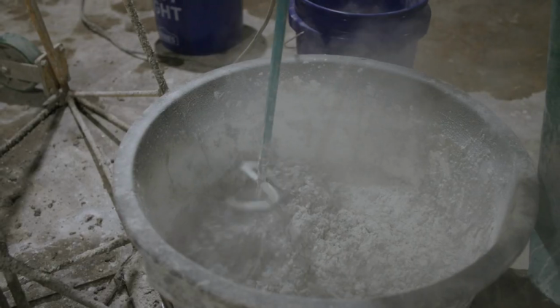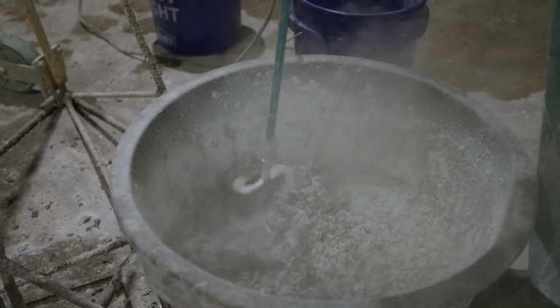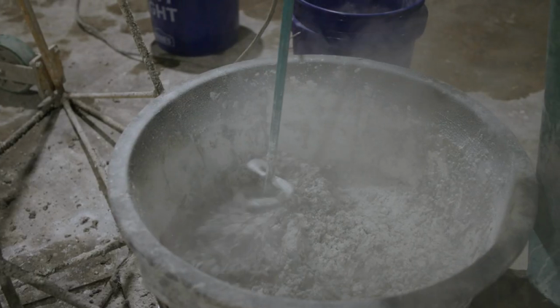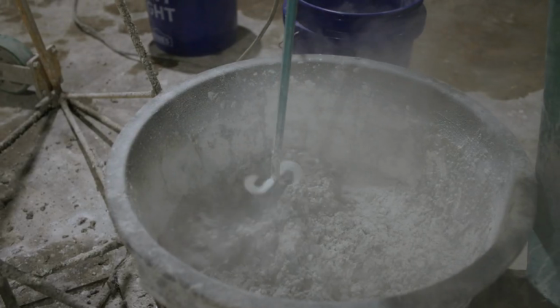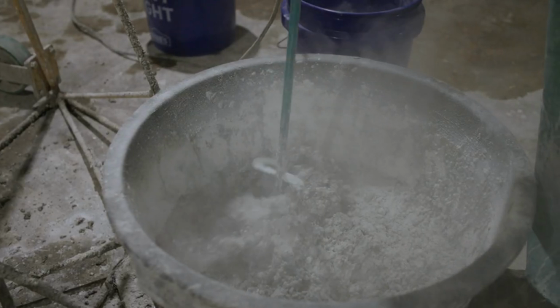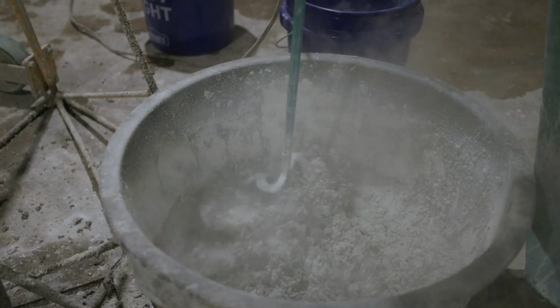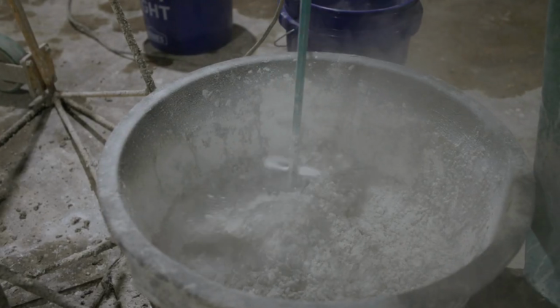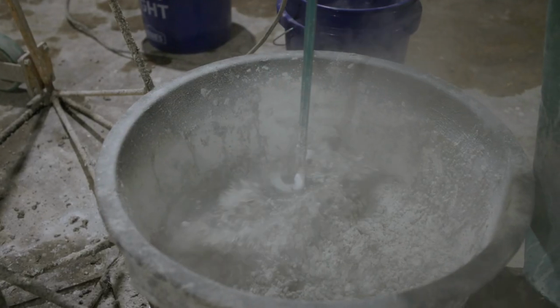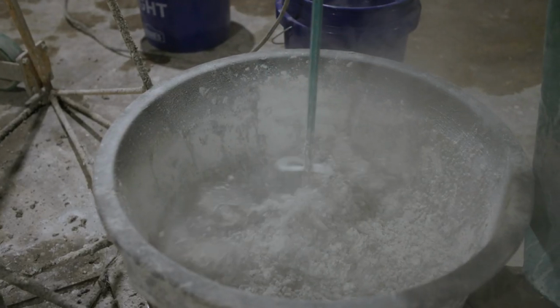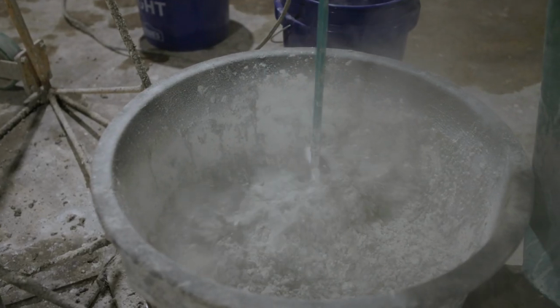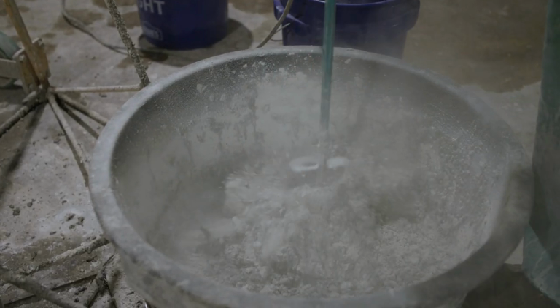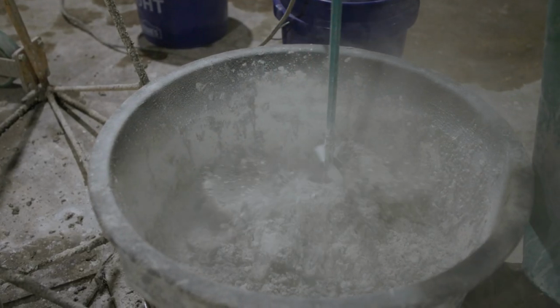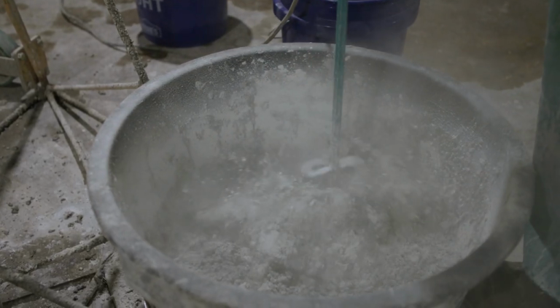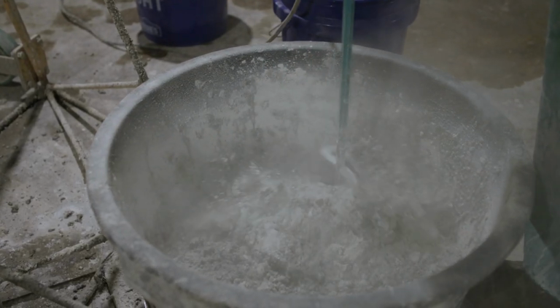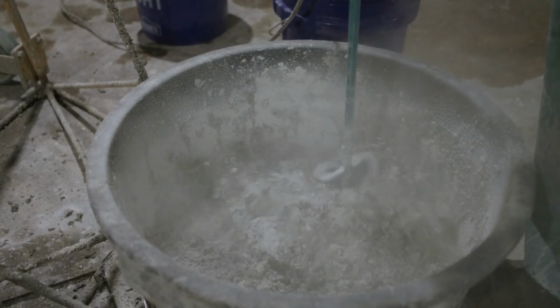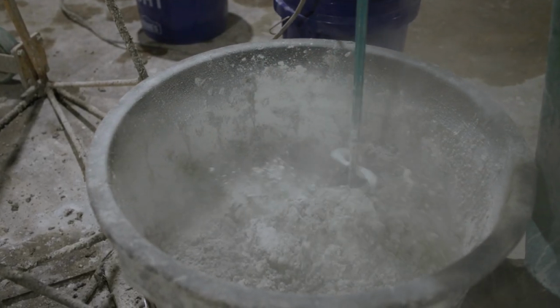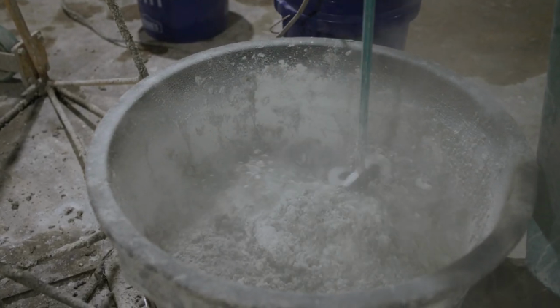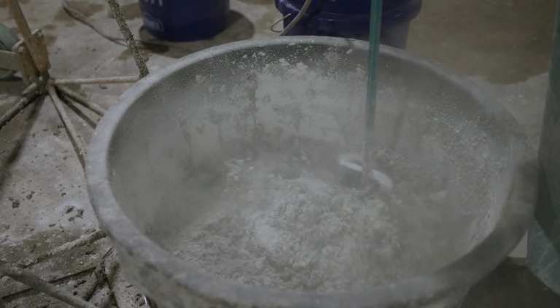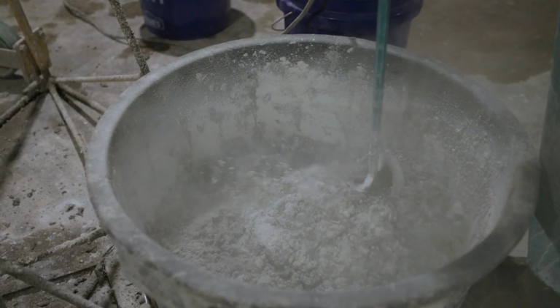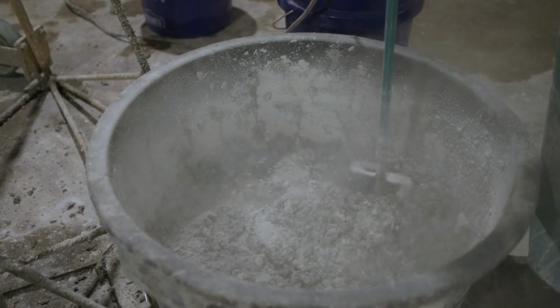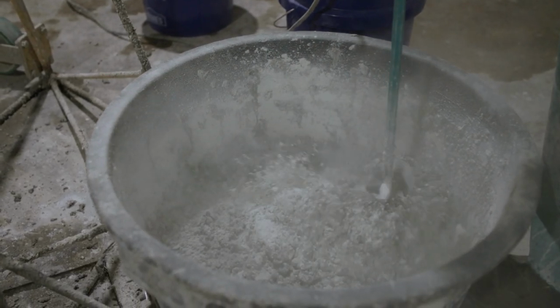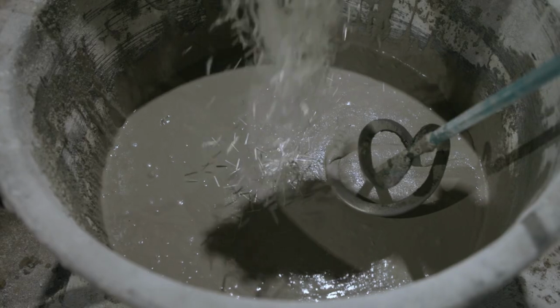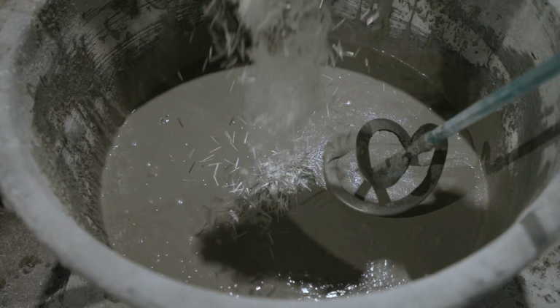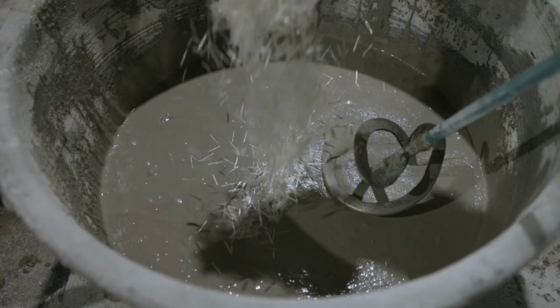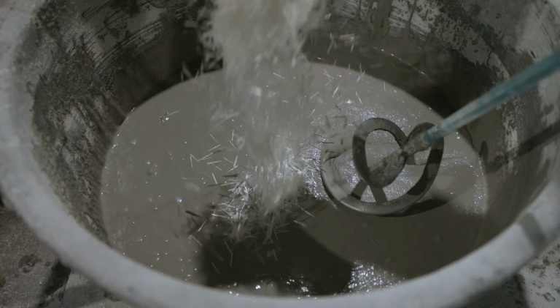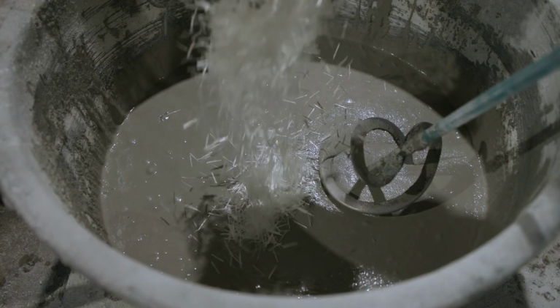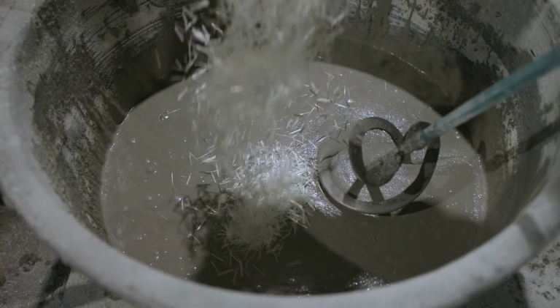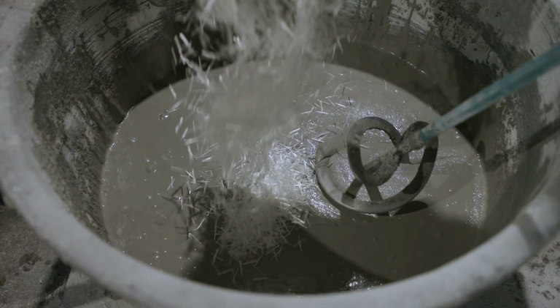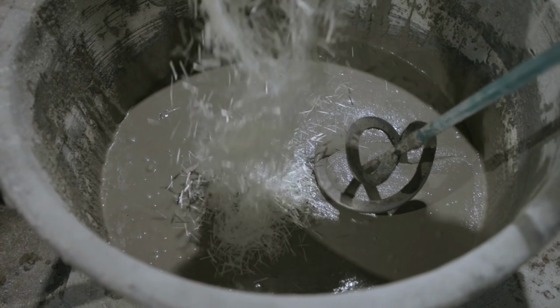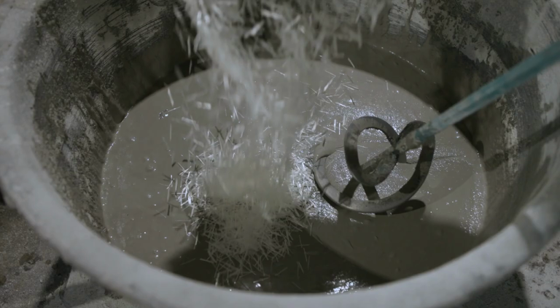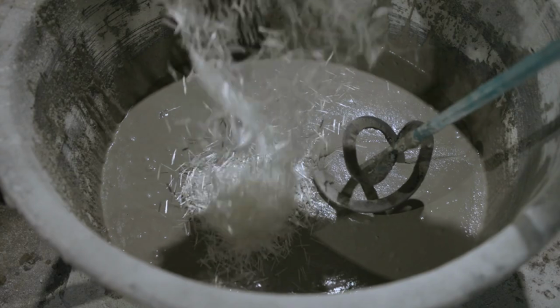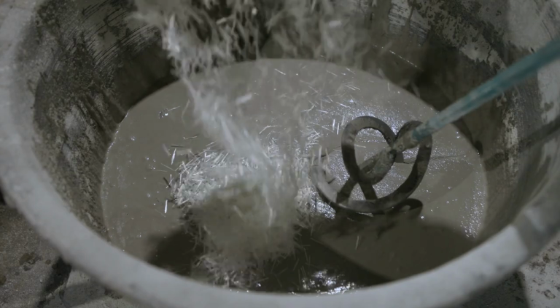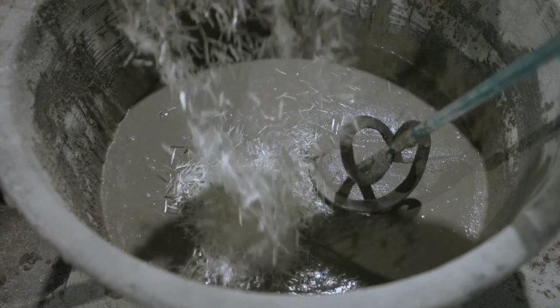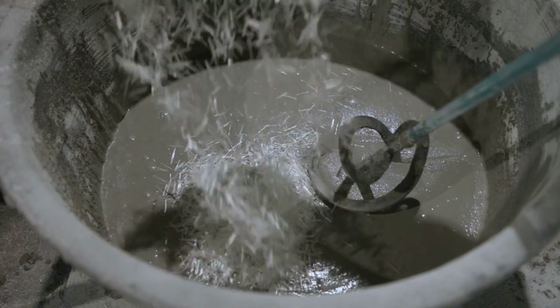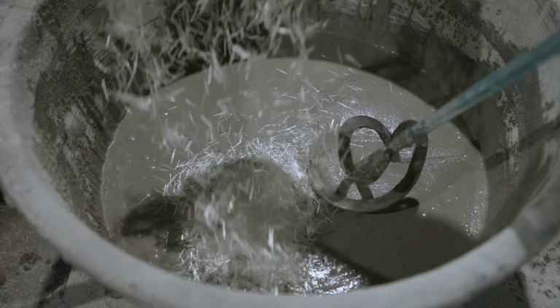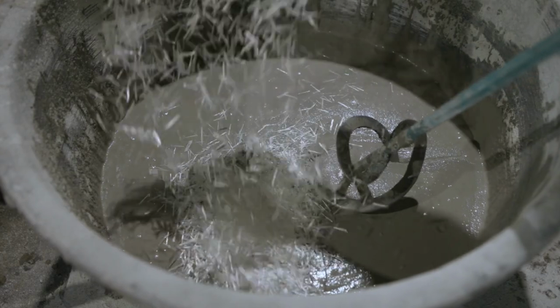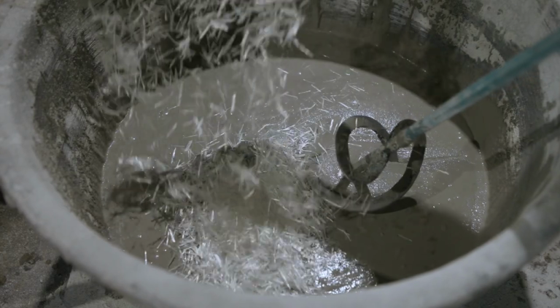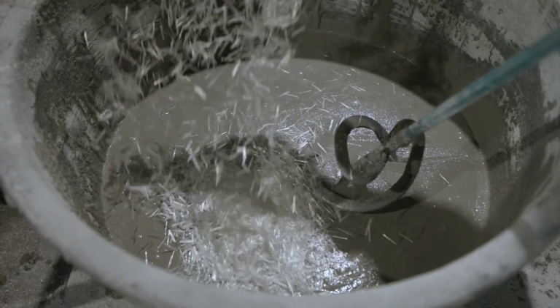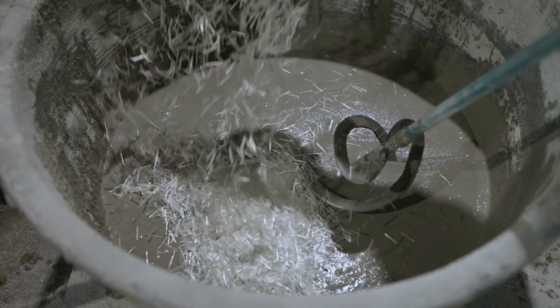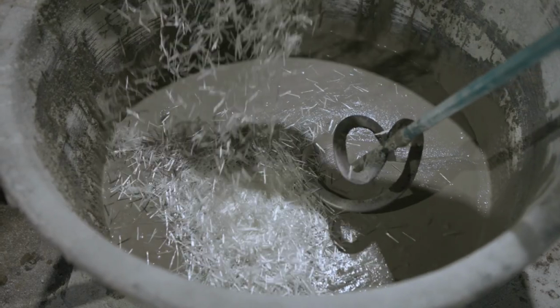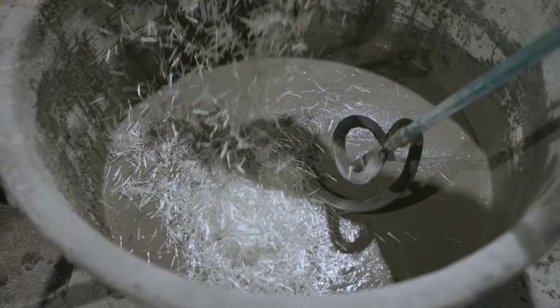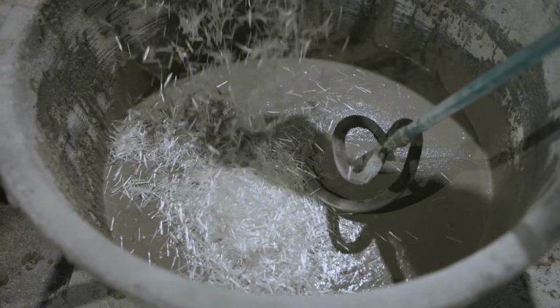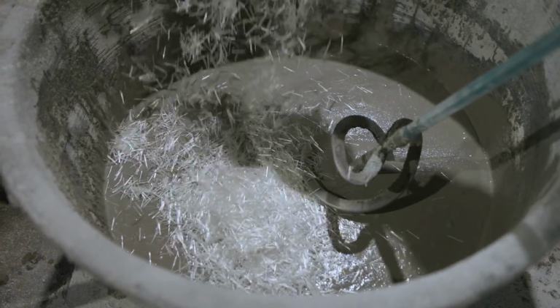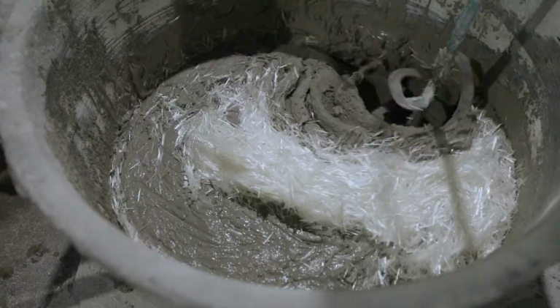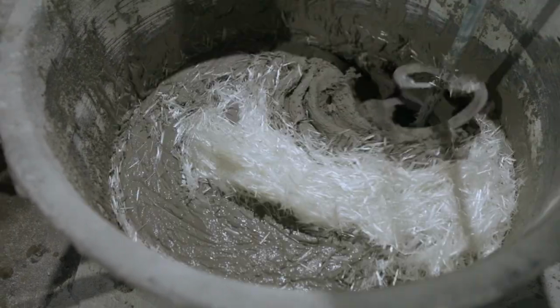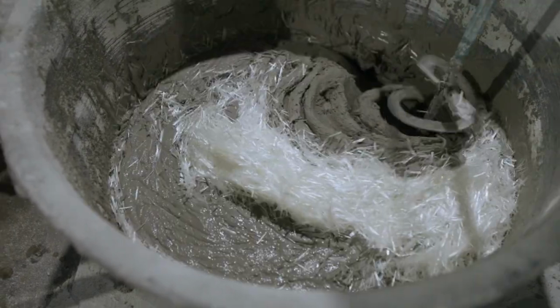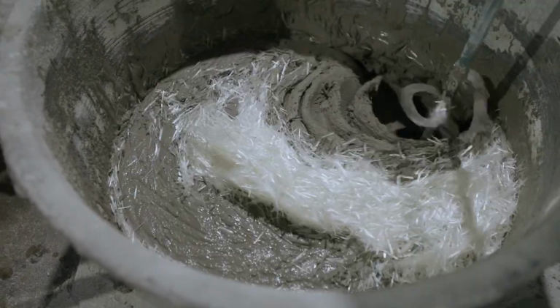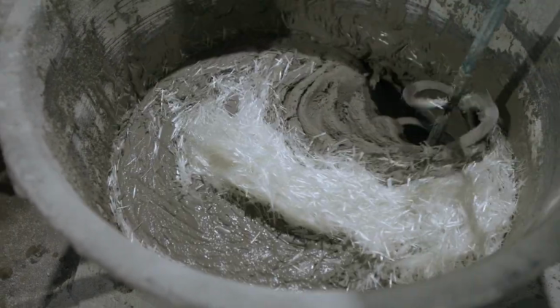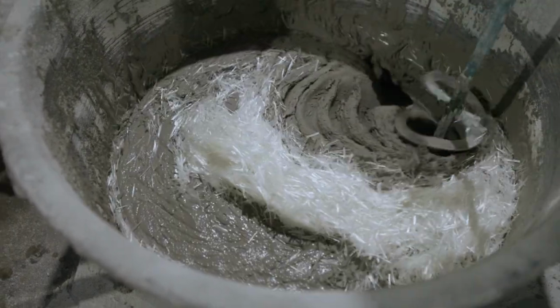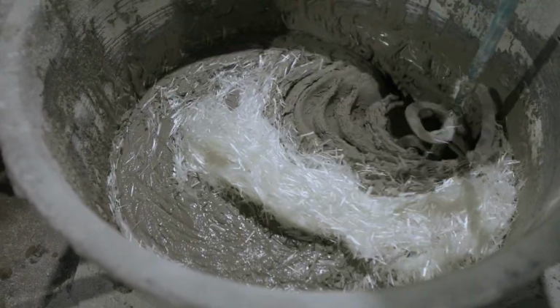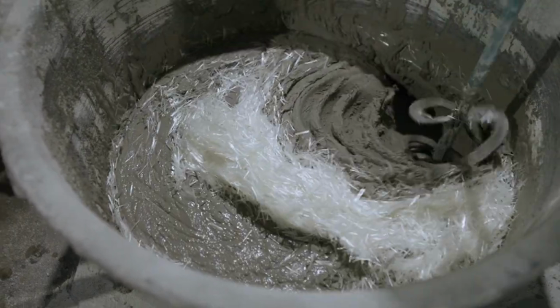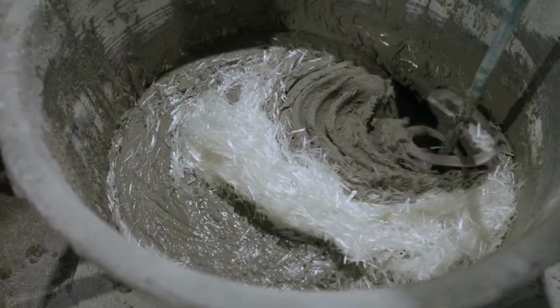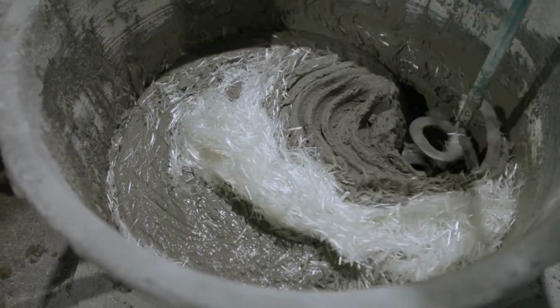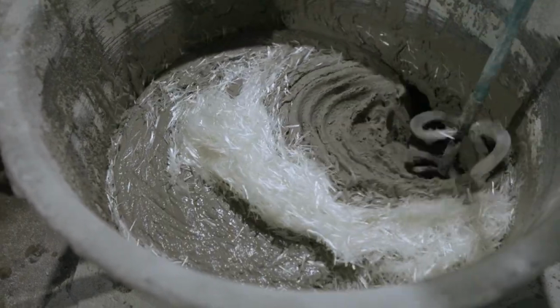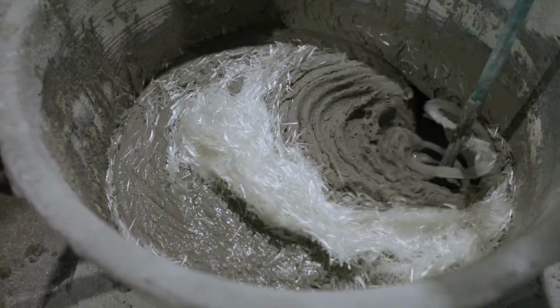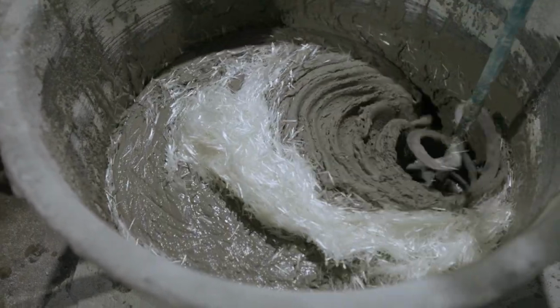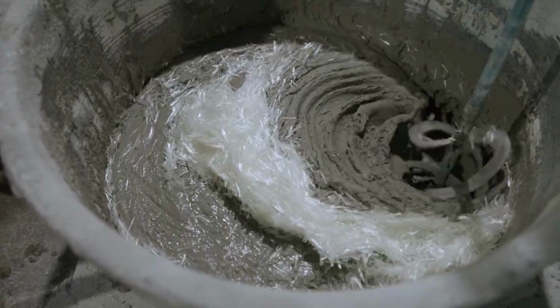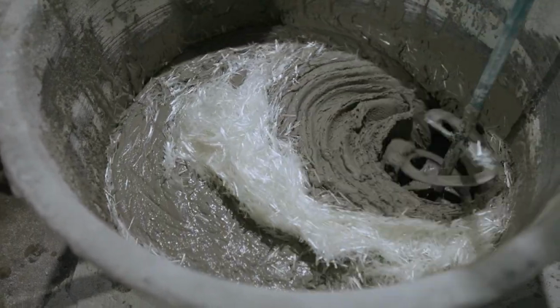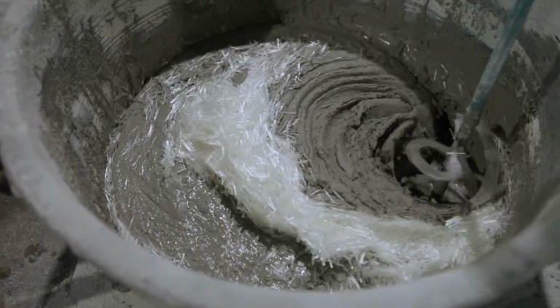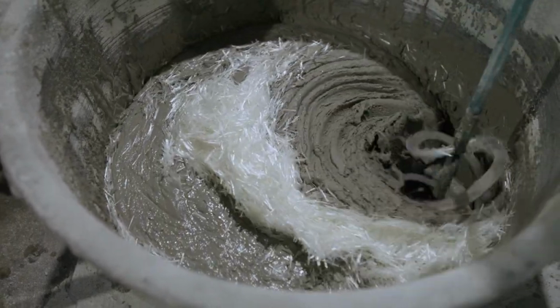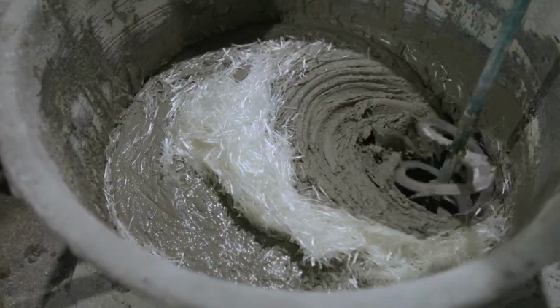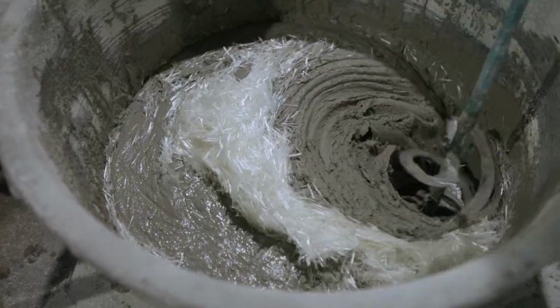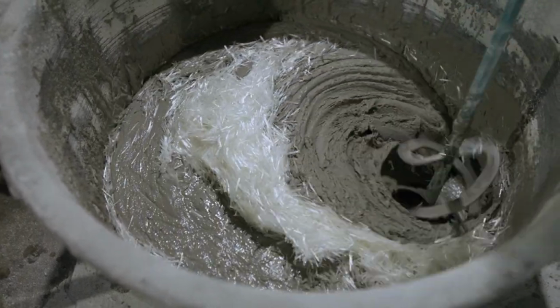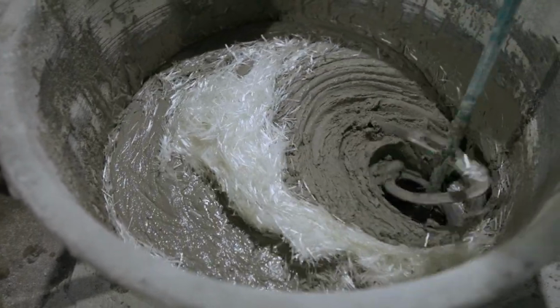After 10 minutes has passed, hit it with the mixer, then add in the glass fibers. Don't over mix the fibers, otherwise you'll damage them.